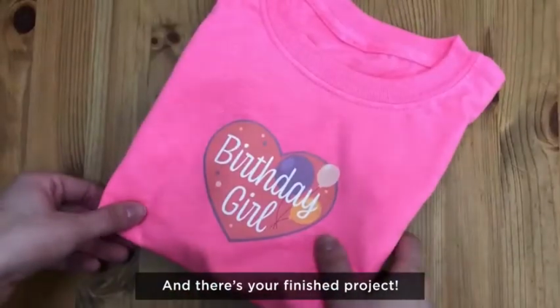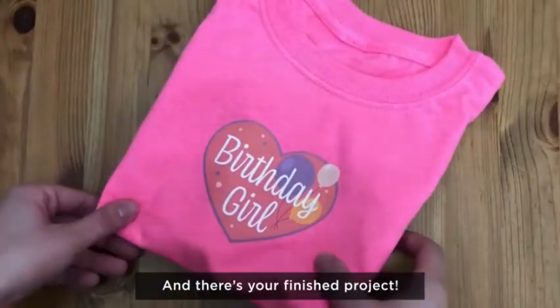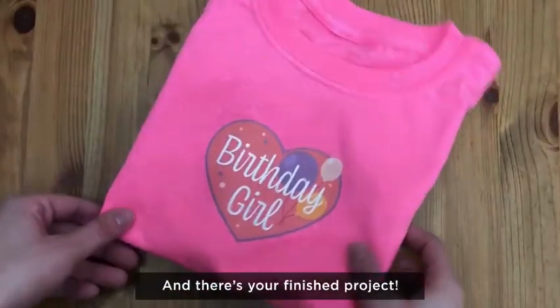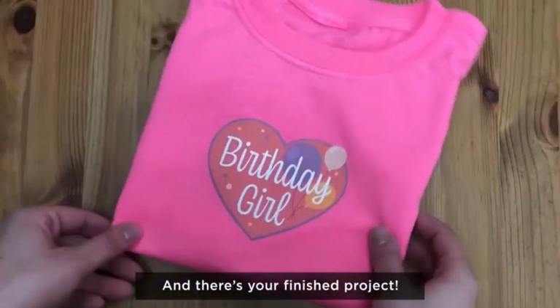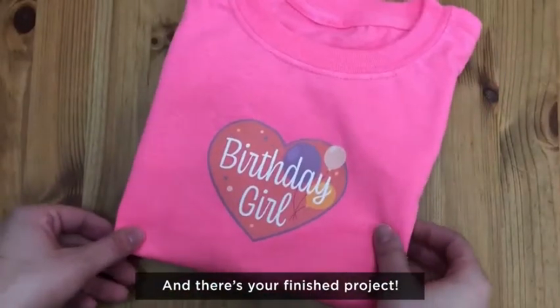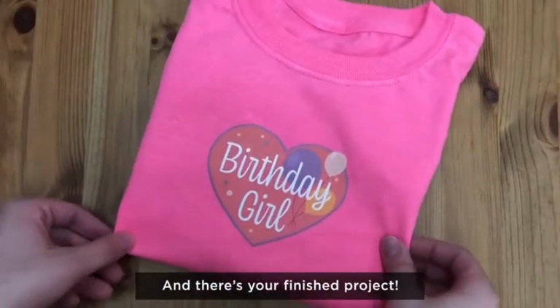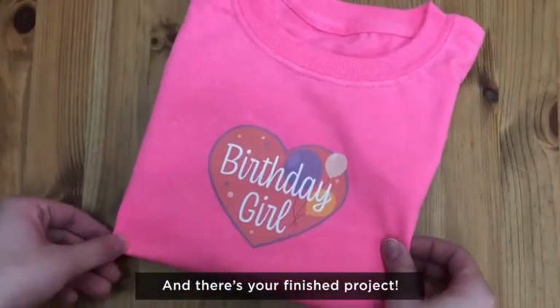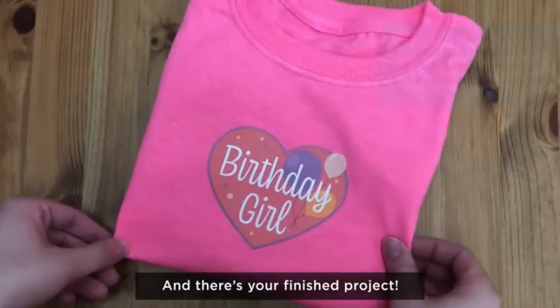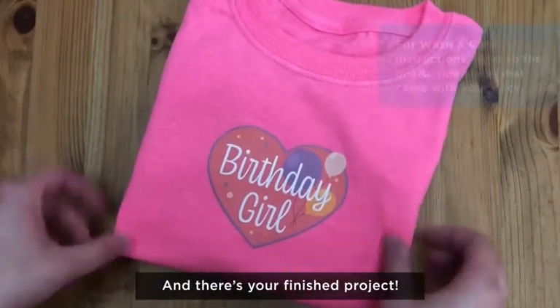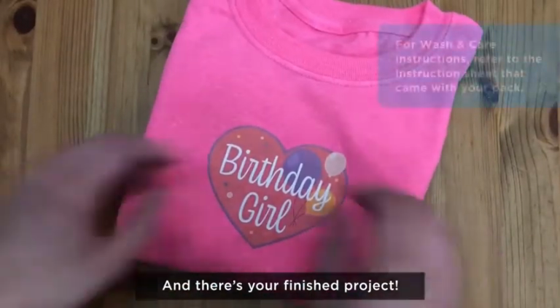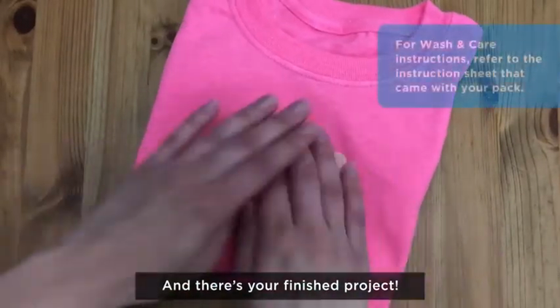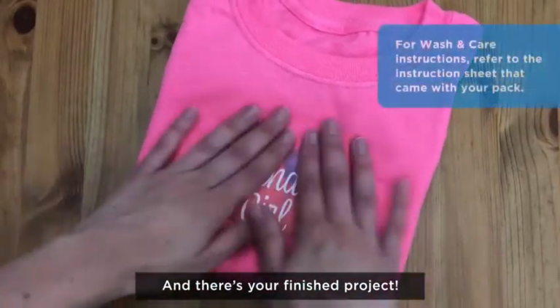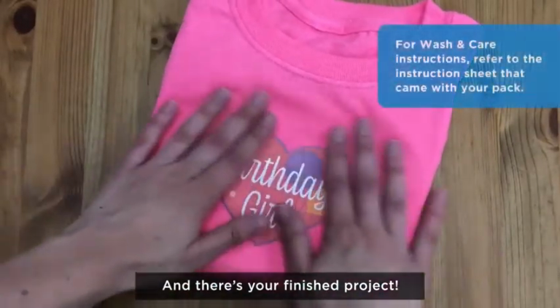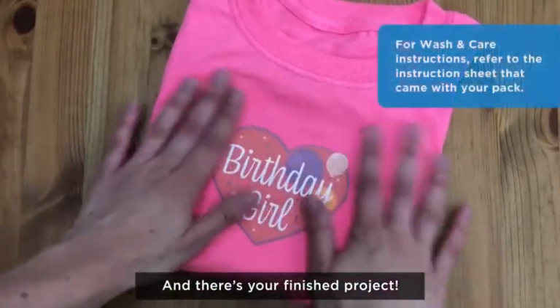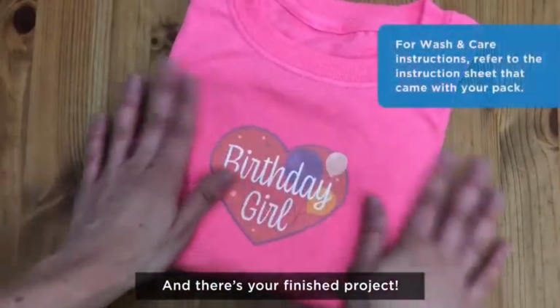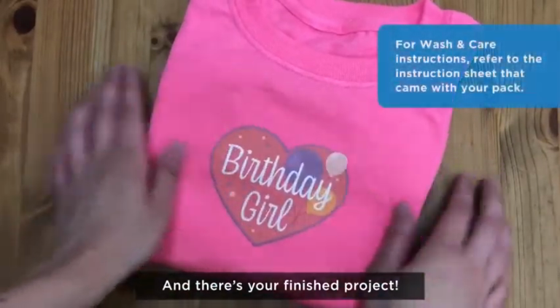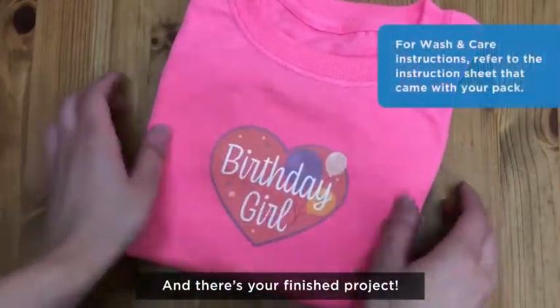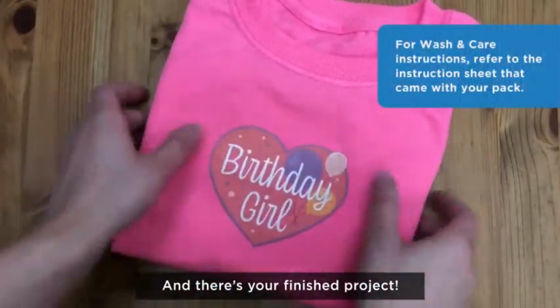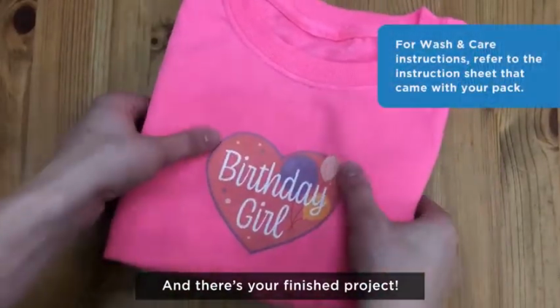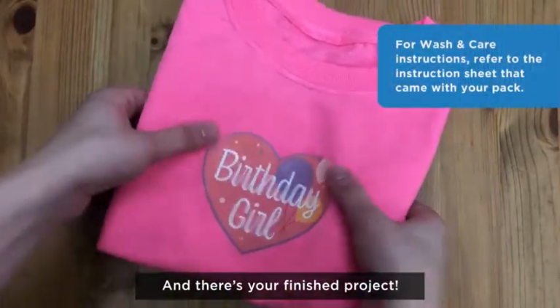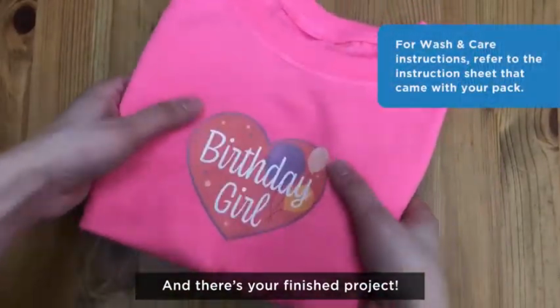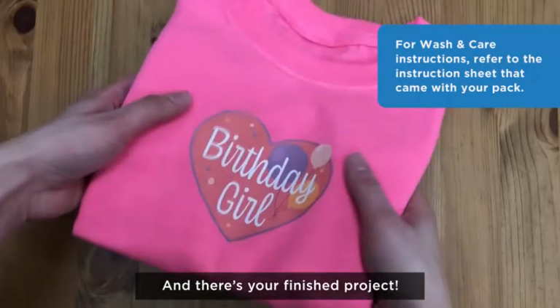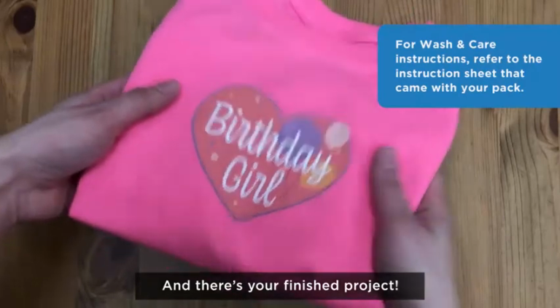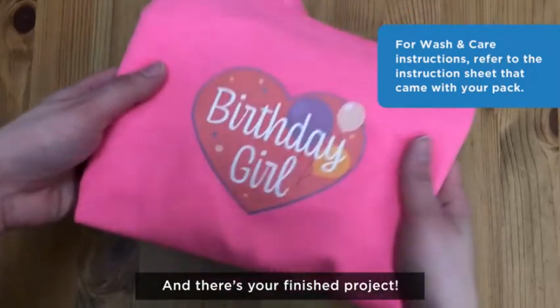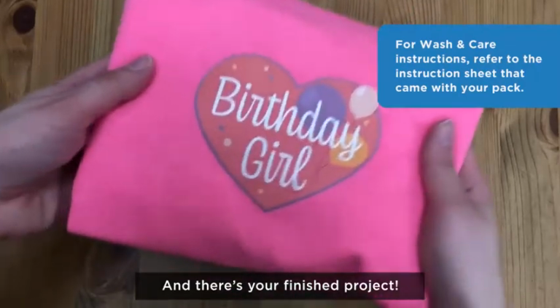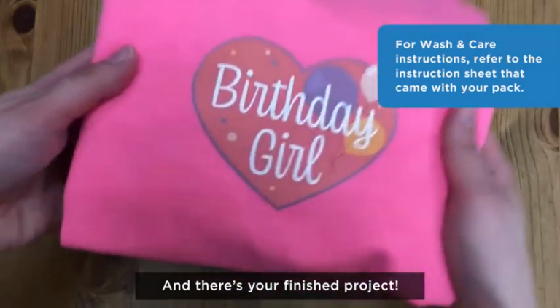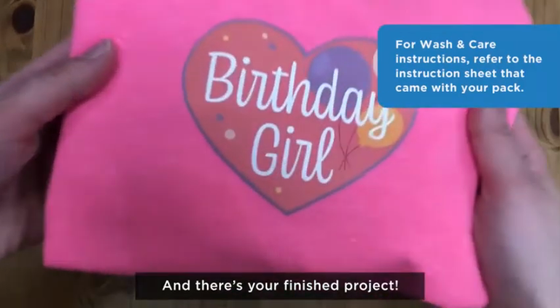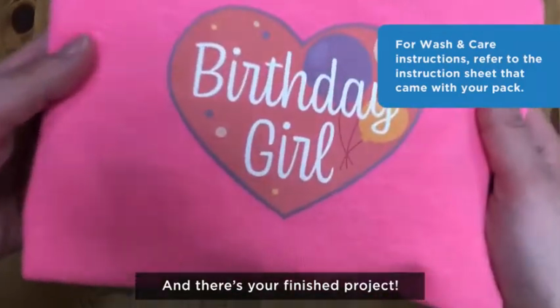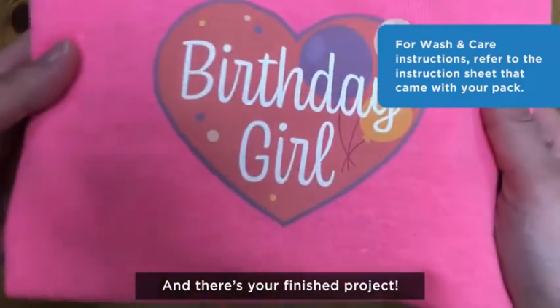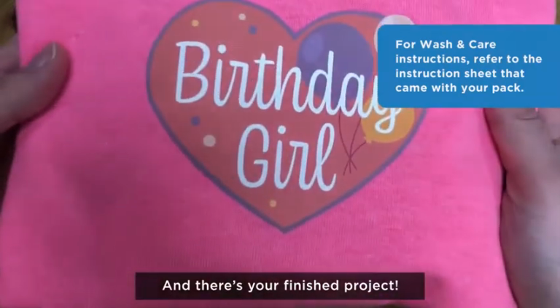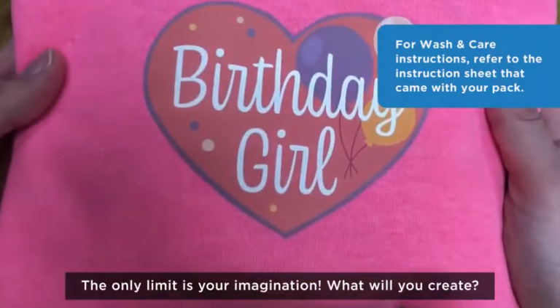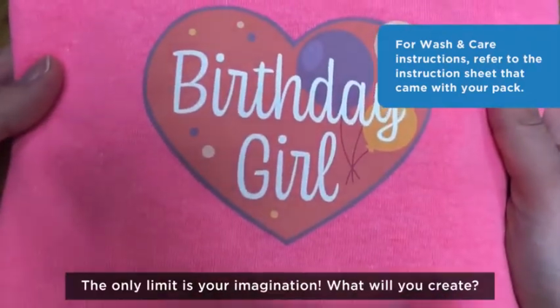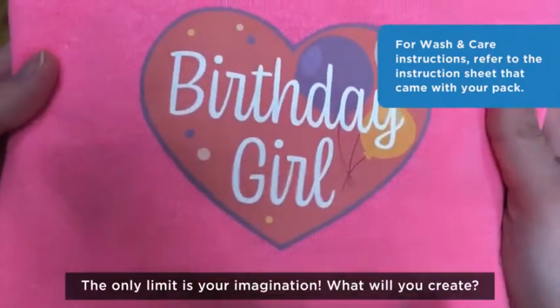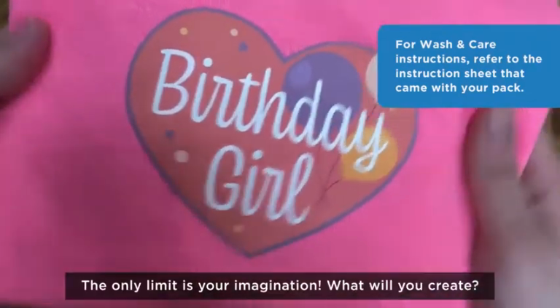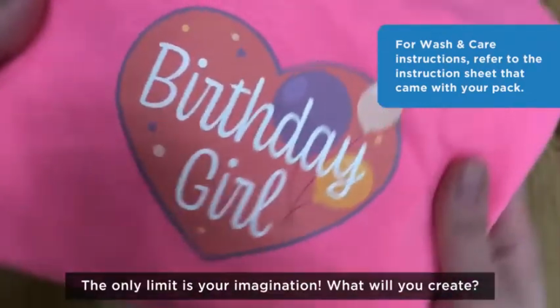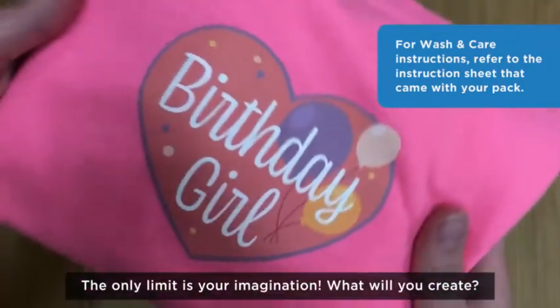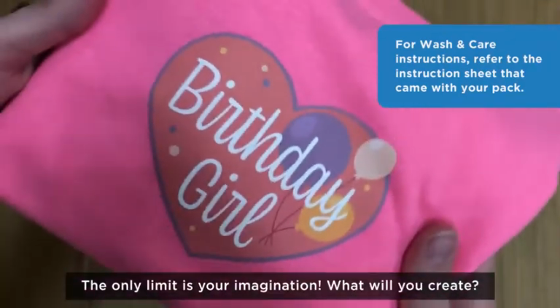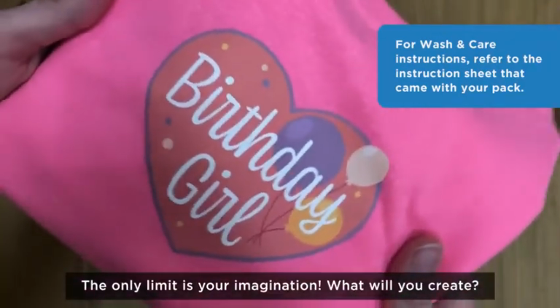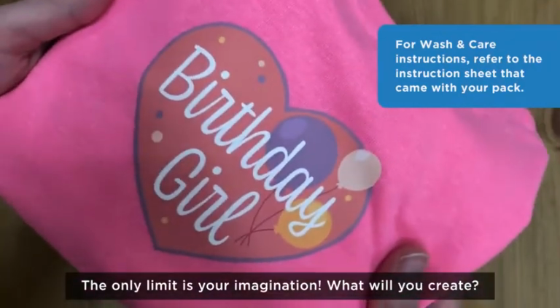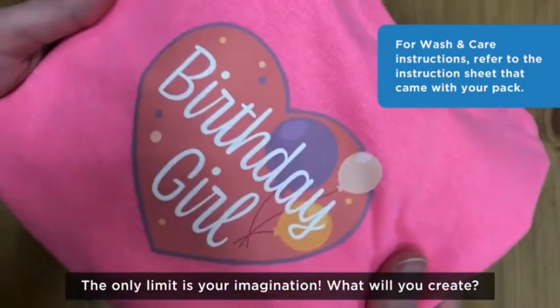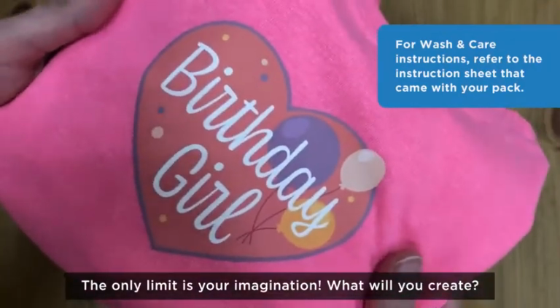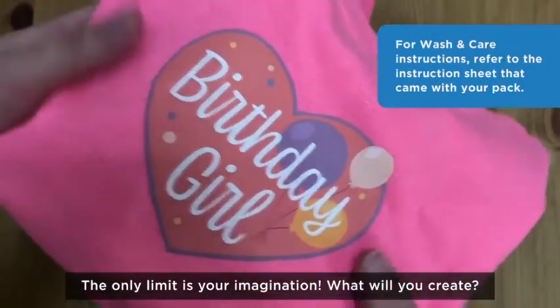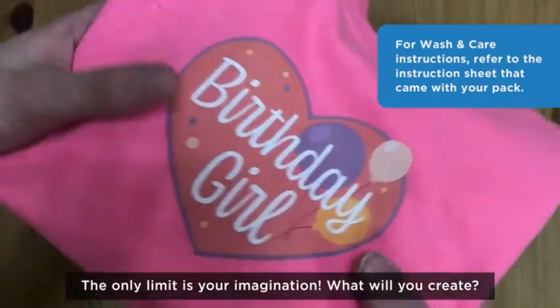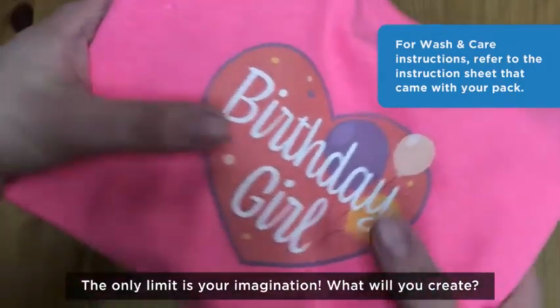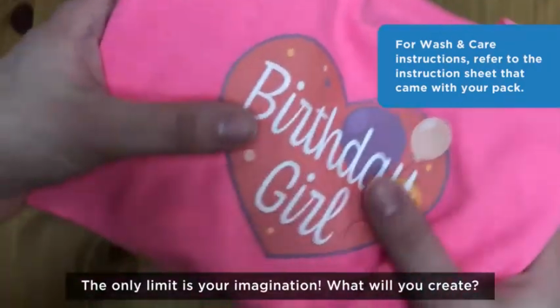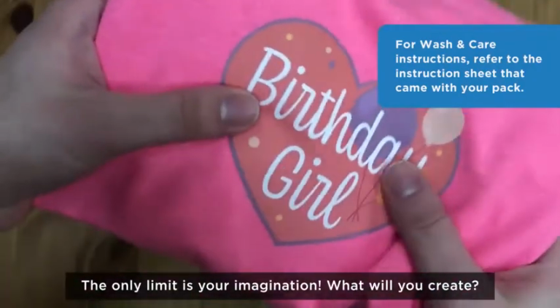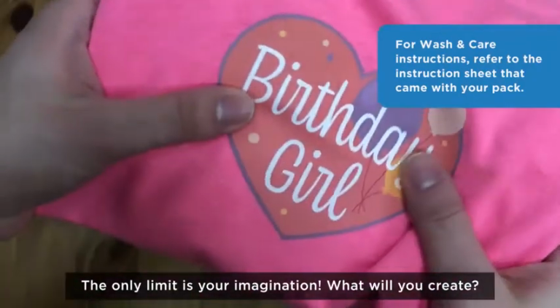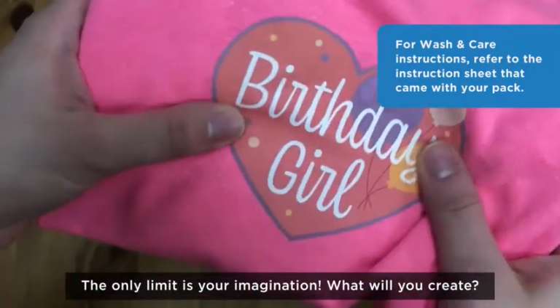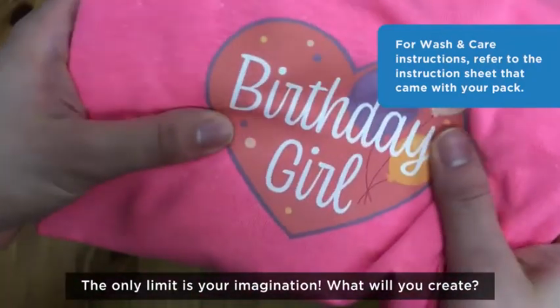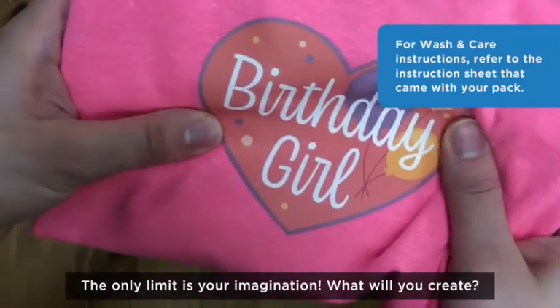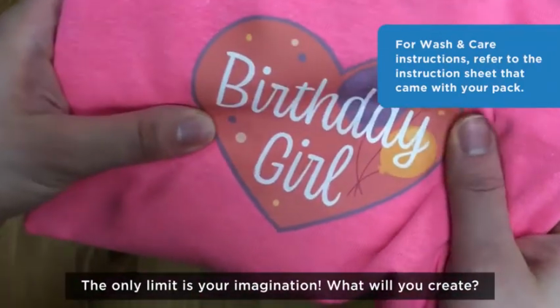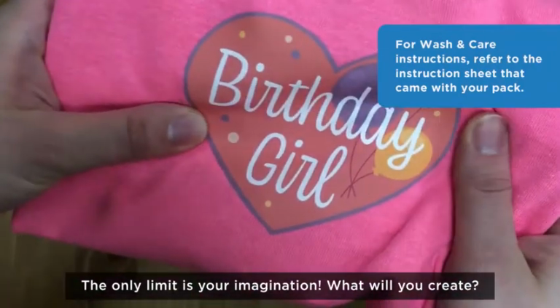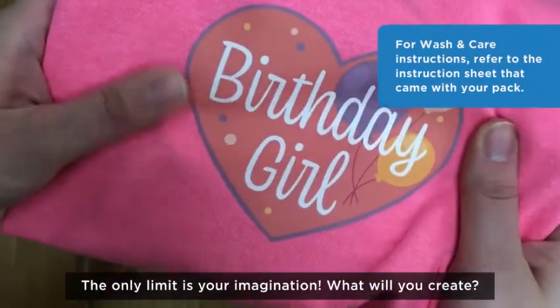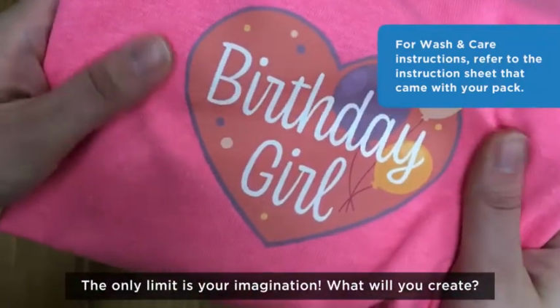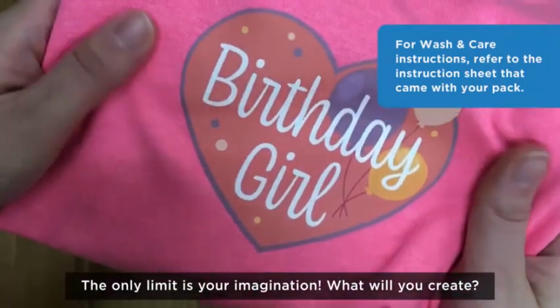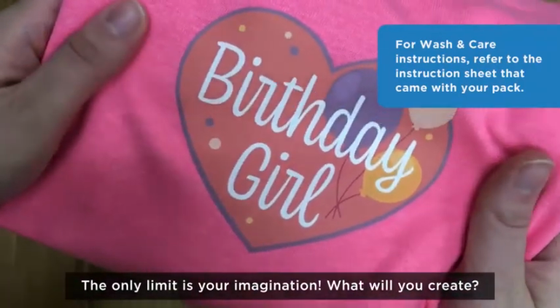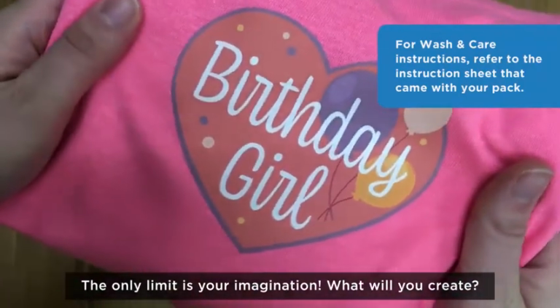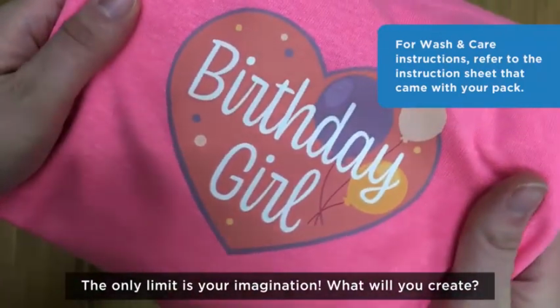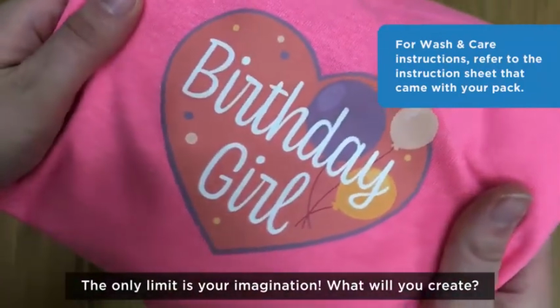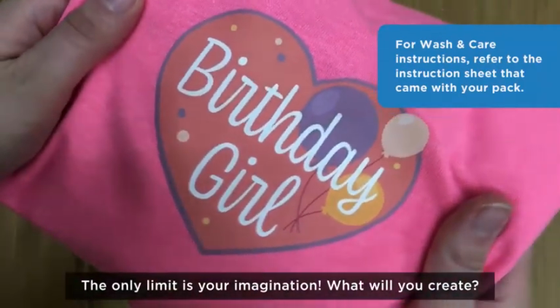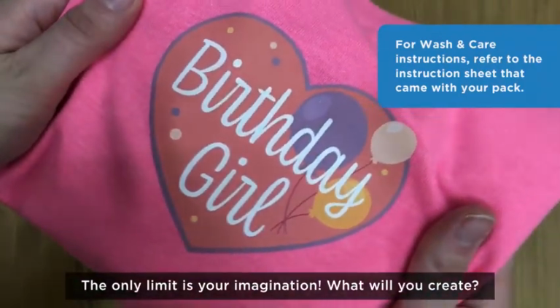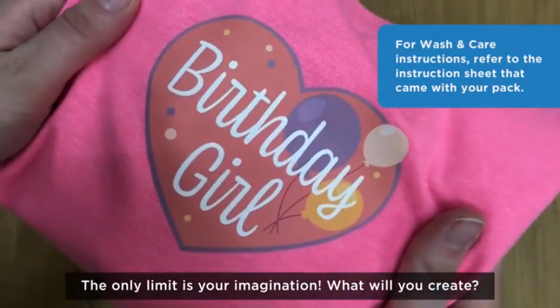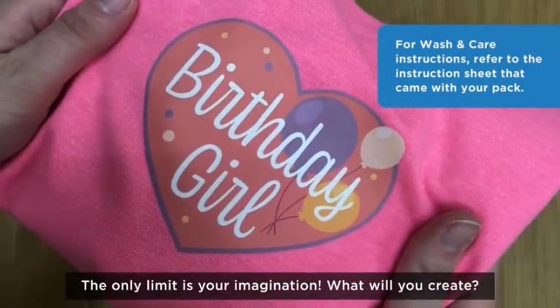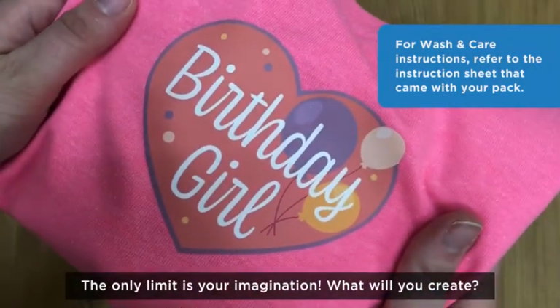And there's your finished project. The only limit is your imagination. What will you create?